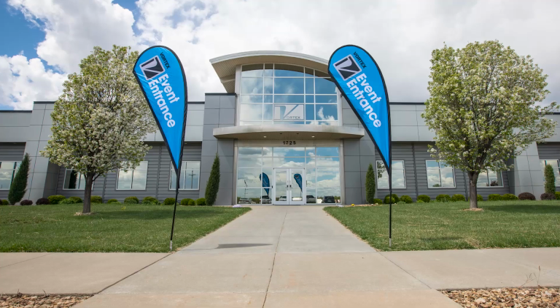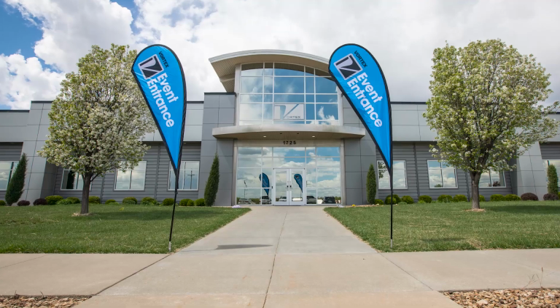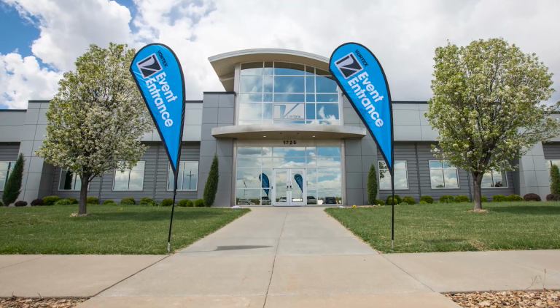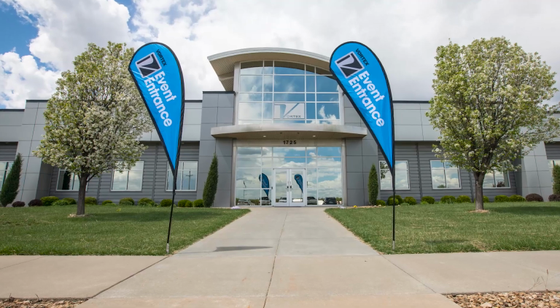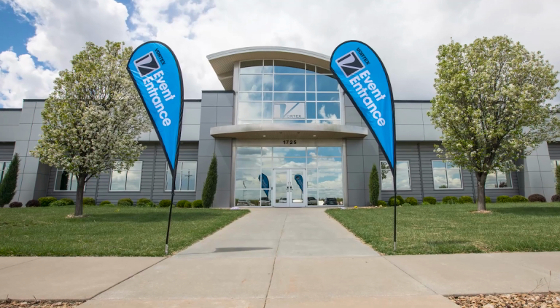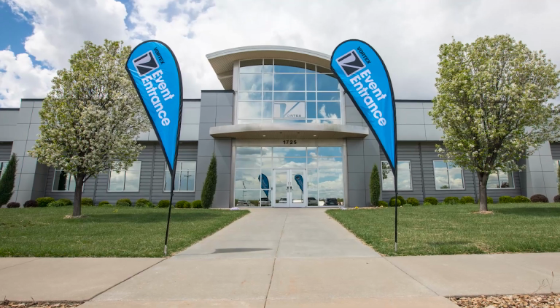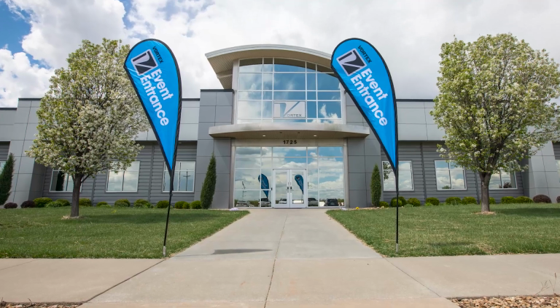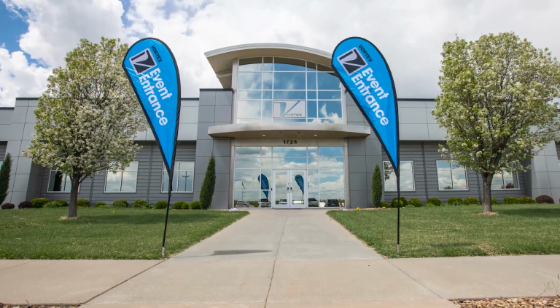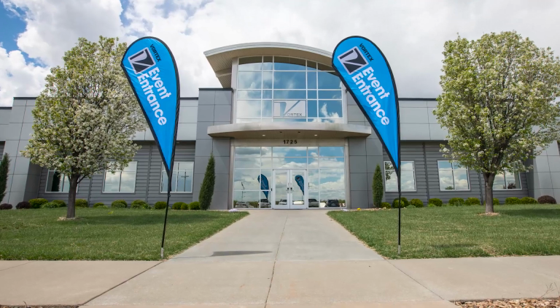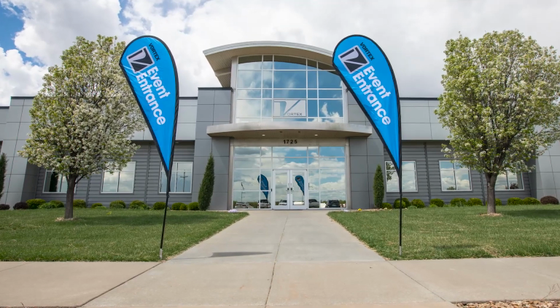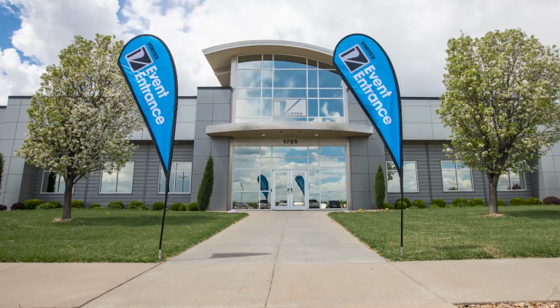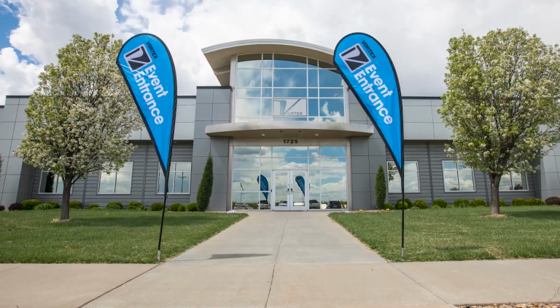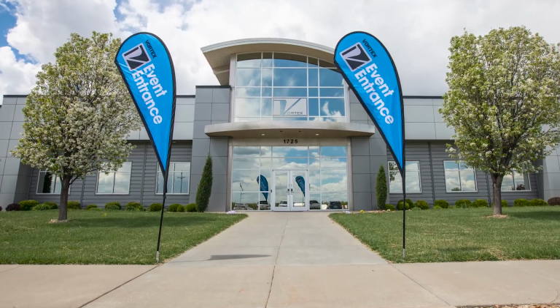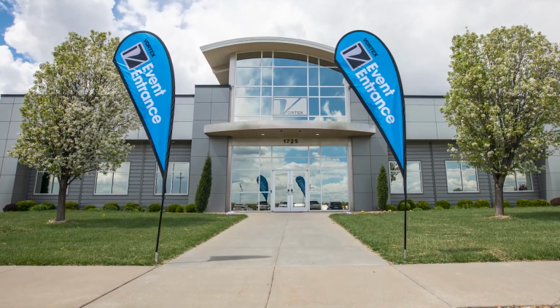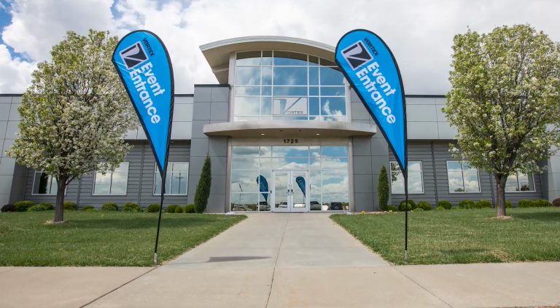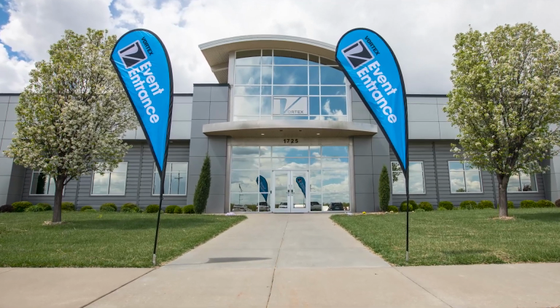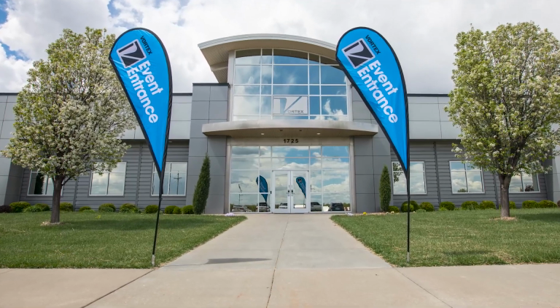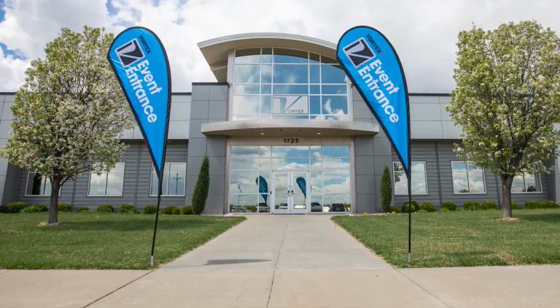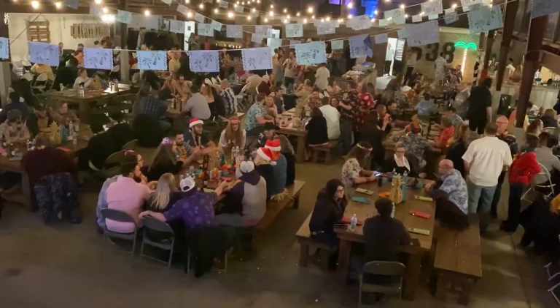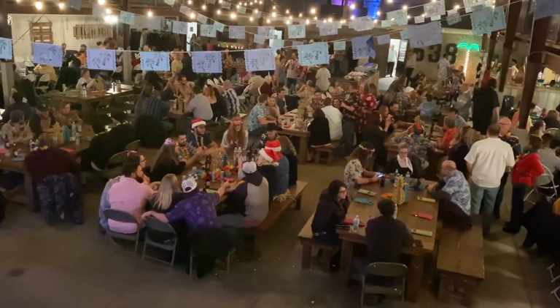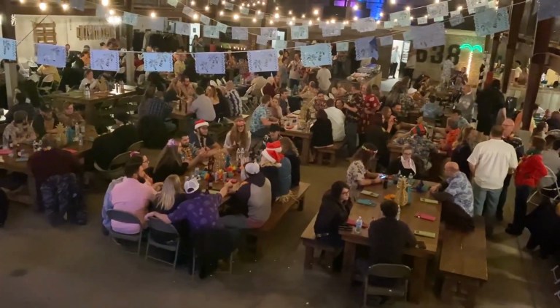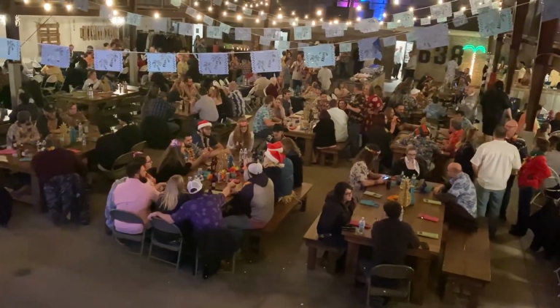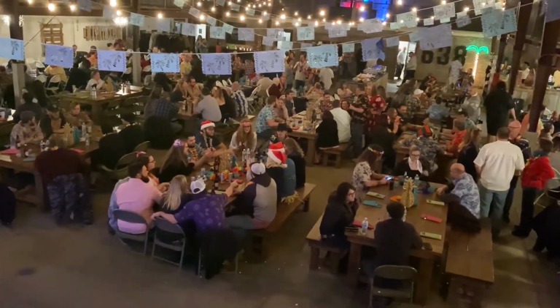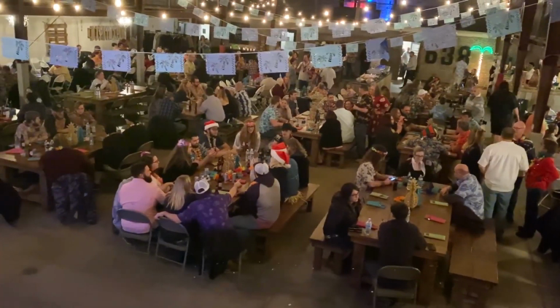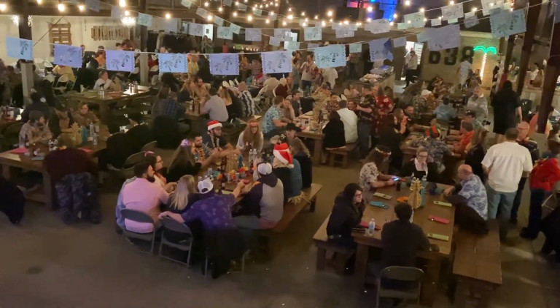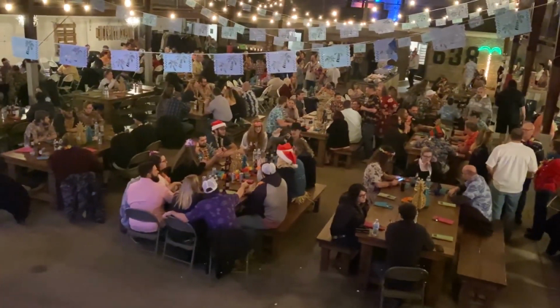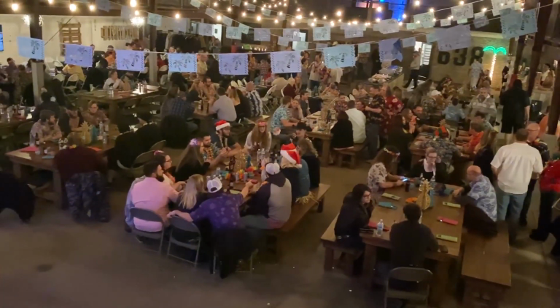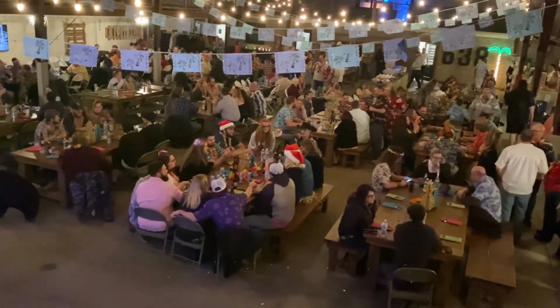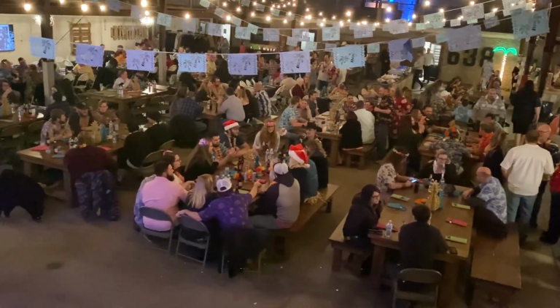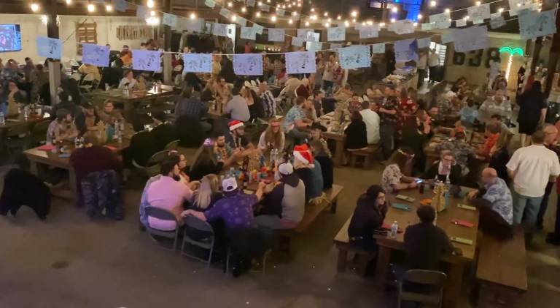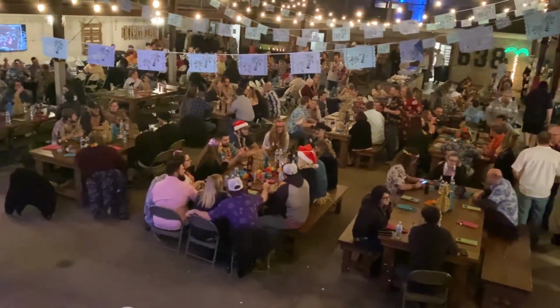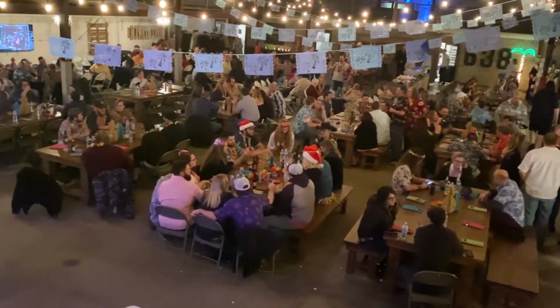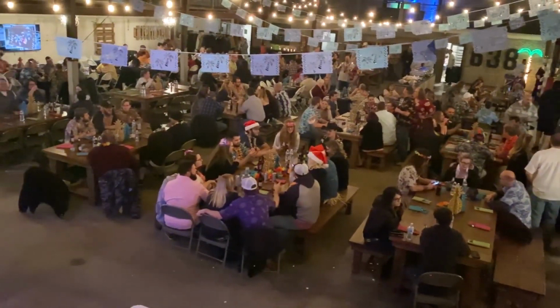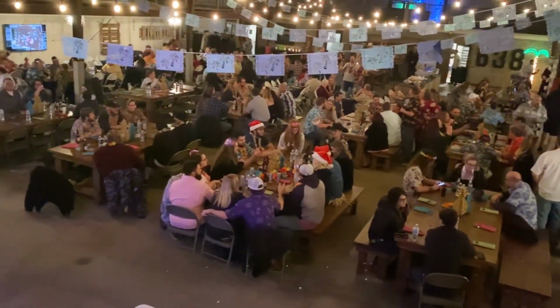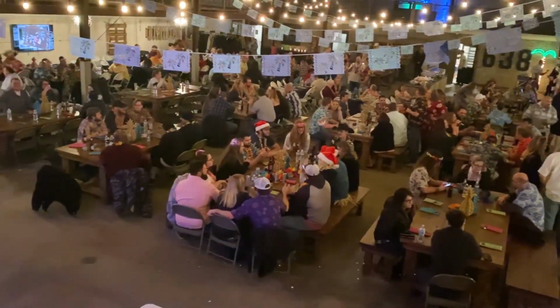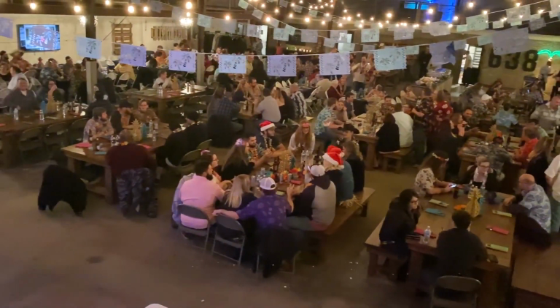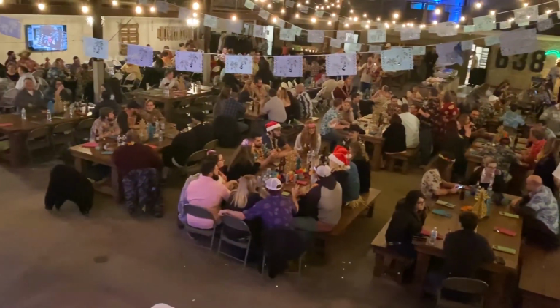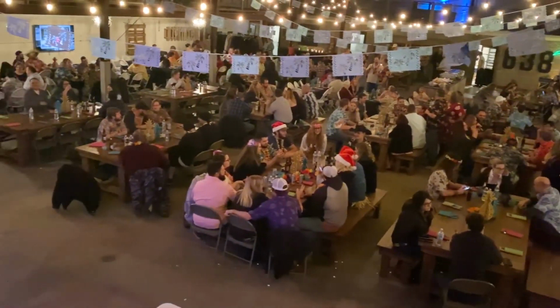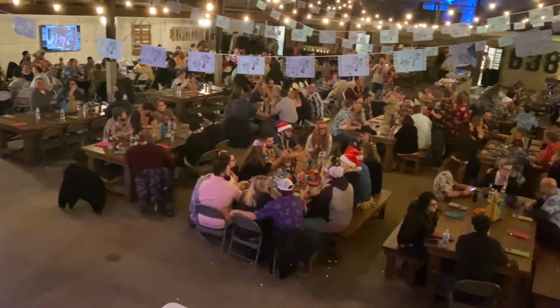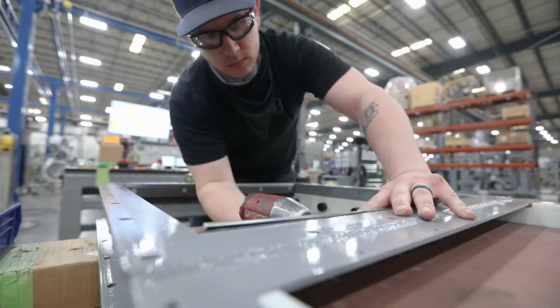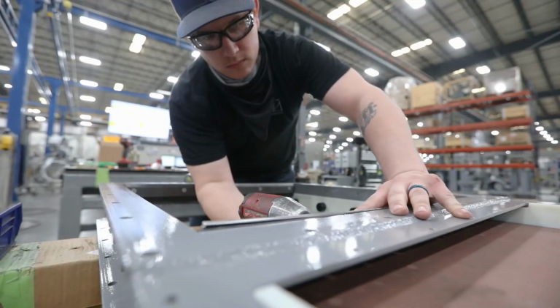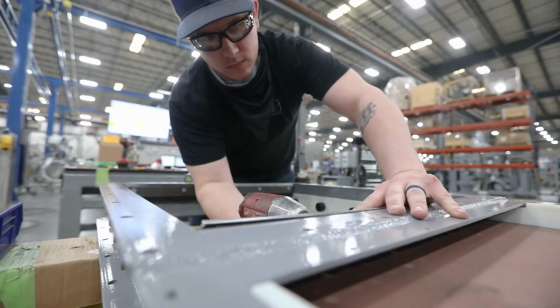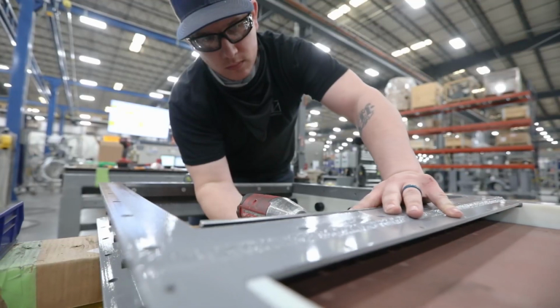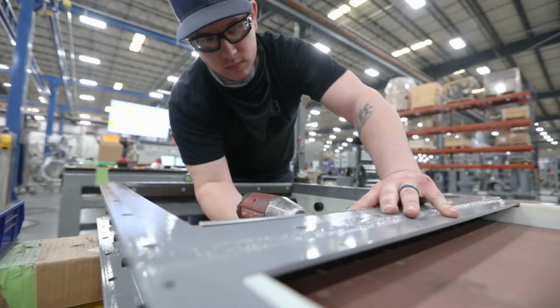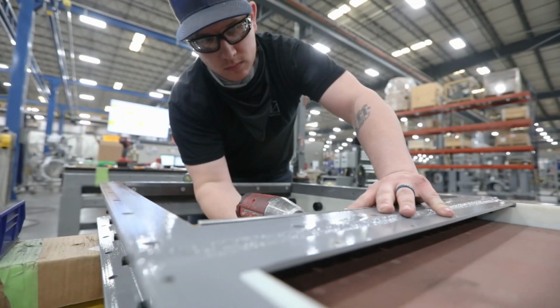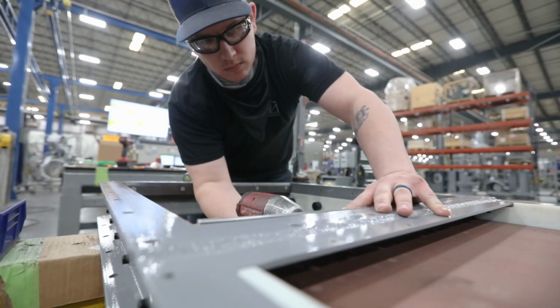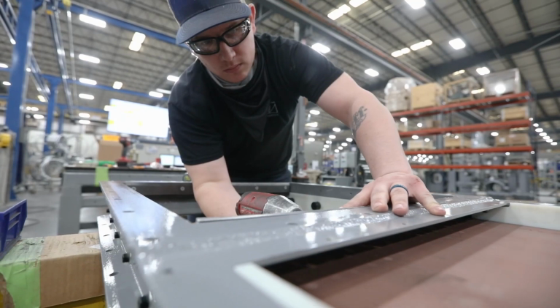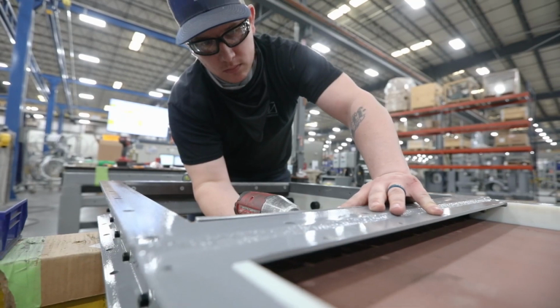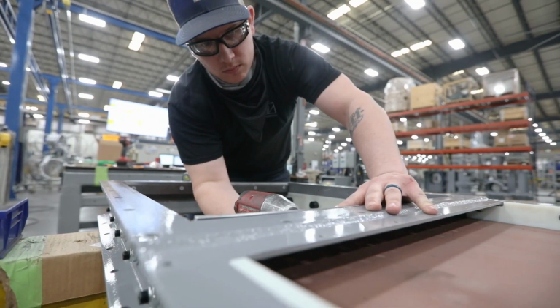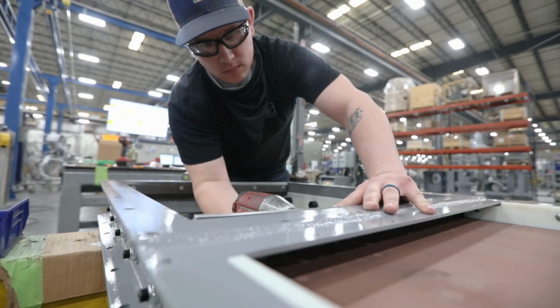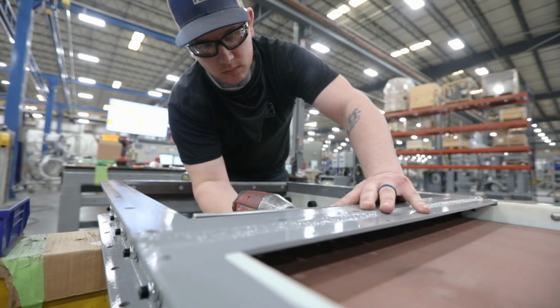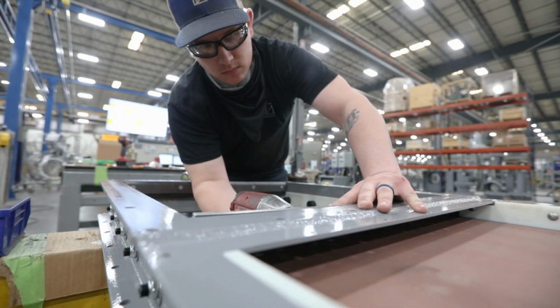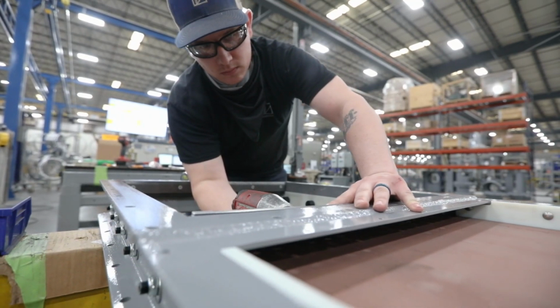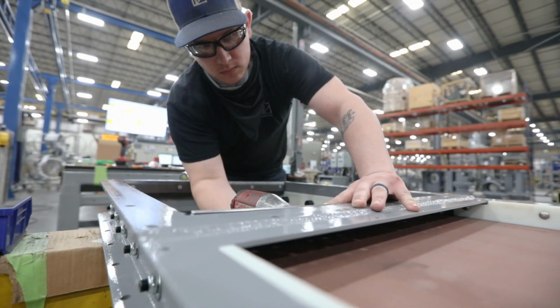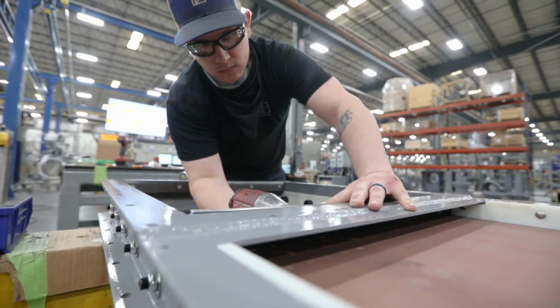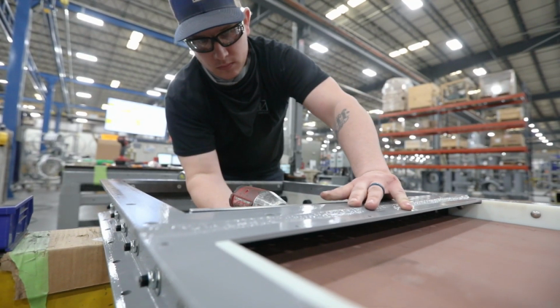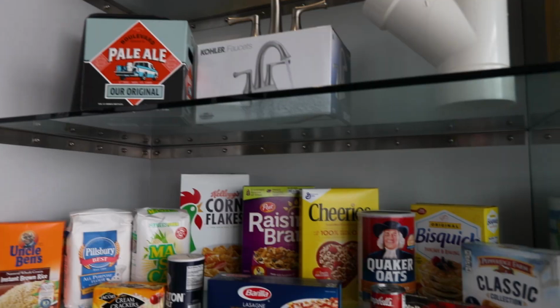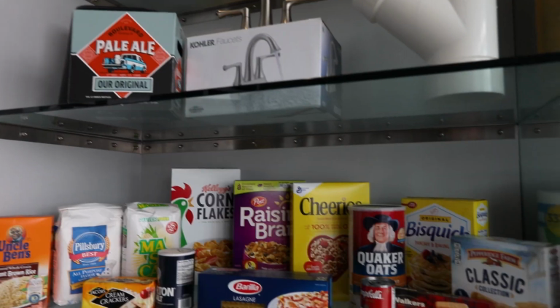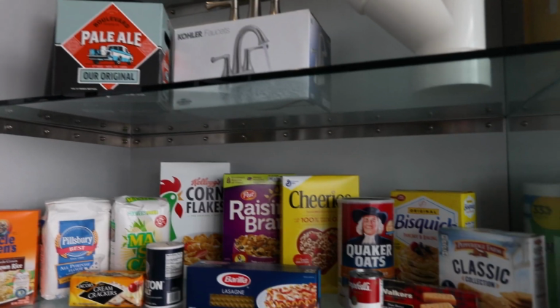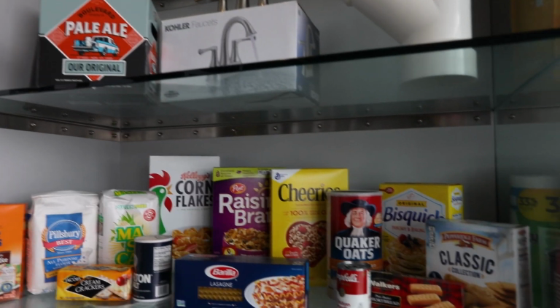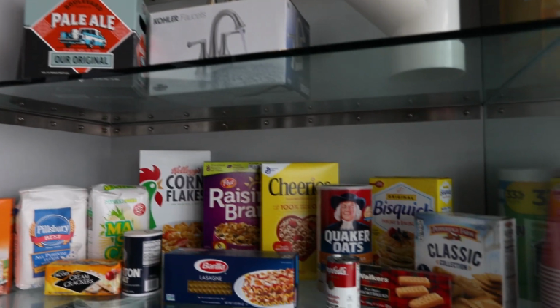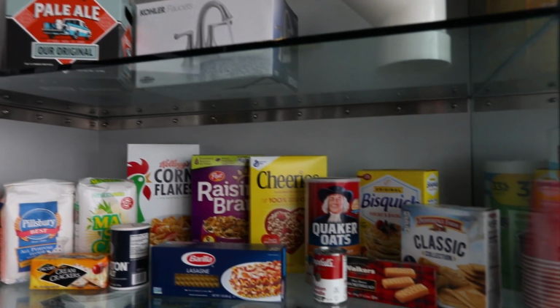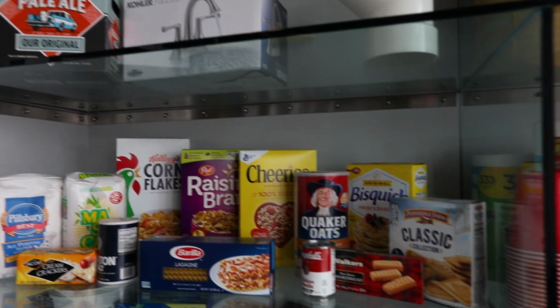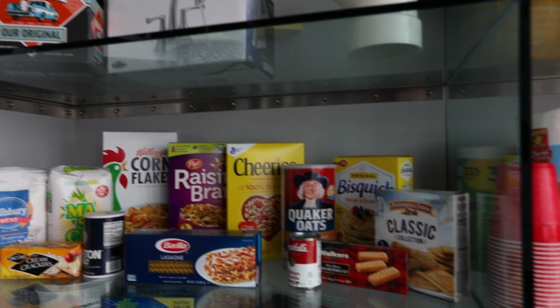Welcome to the Vortex family. We're excited to have you join our team. As you begin your career with us, you might be asking...